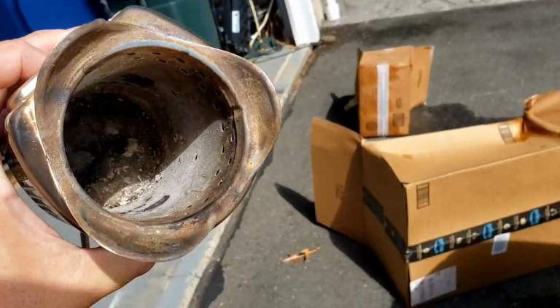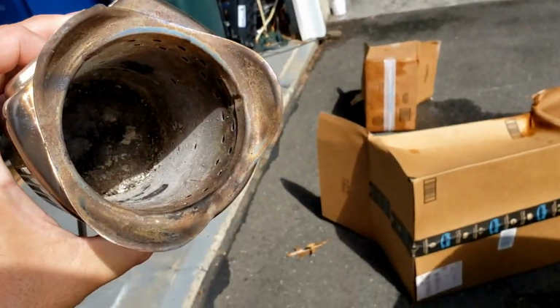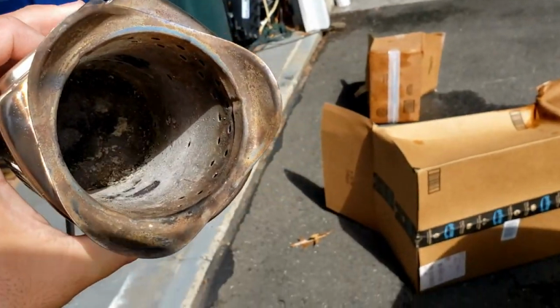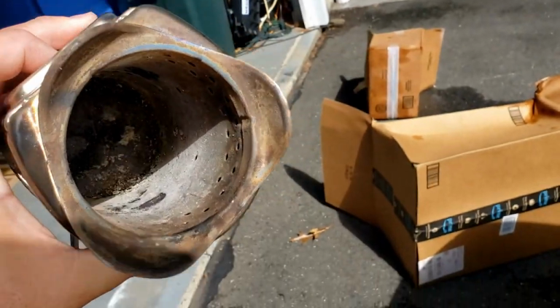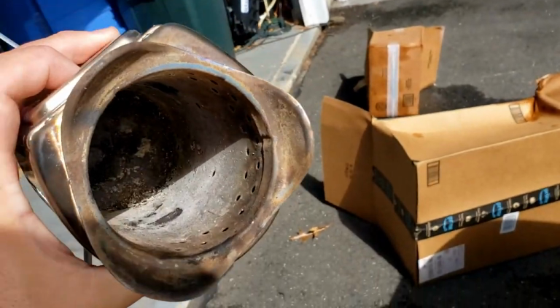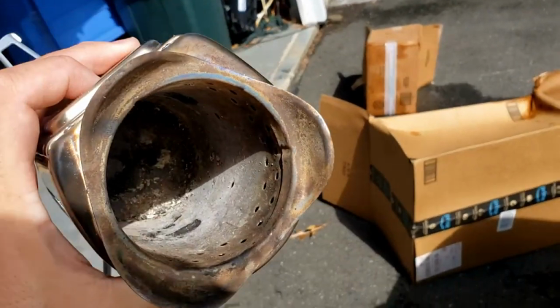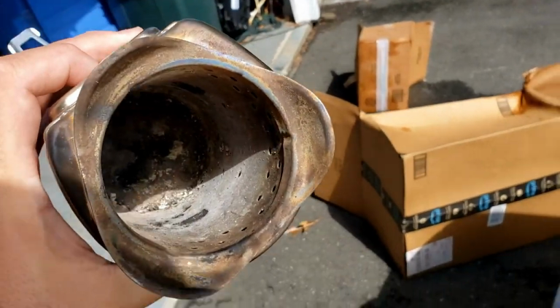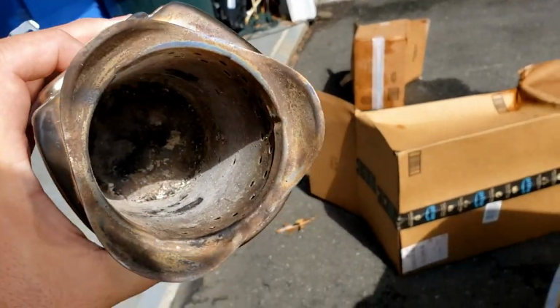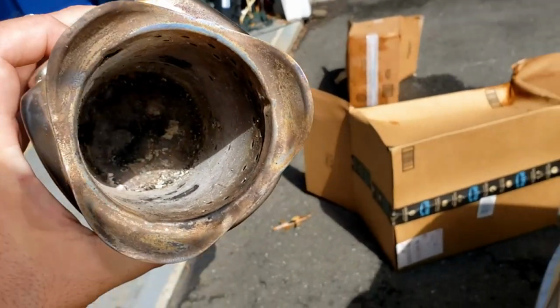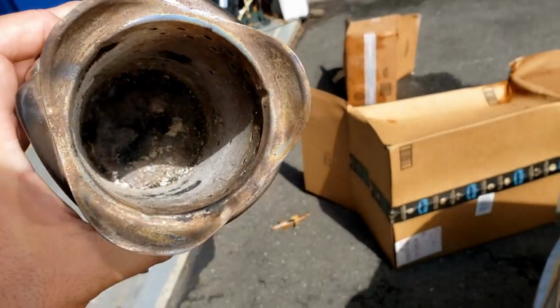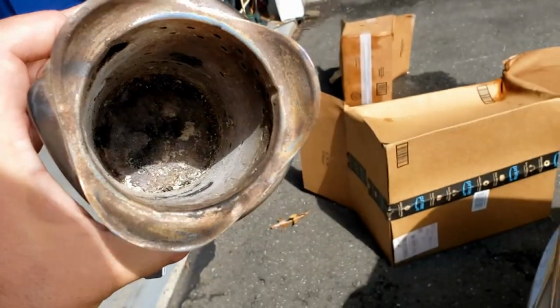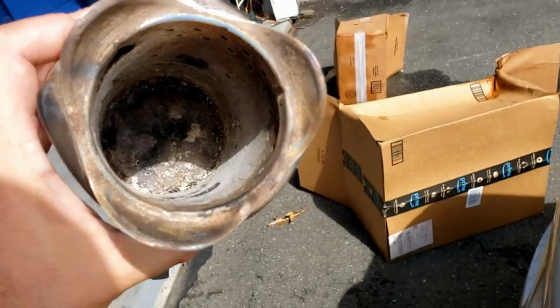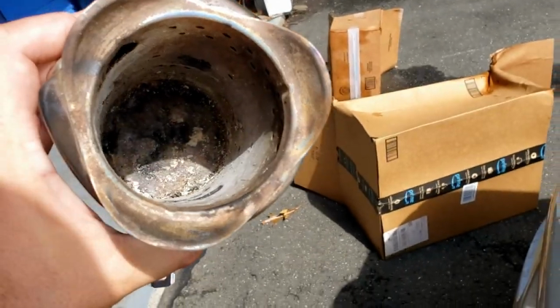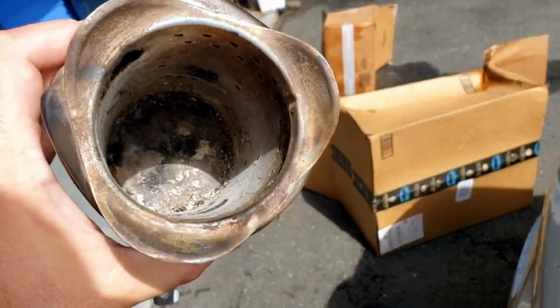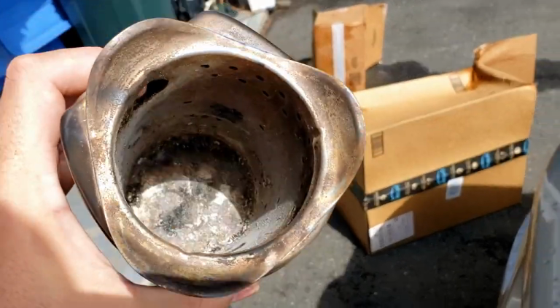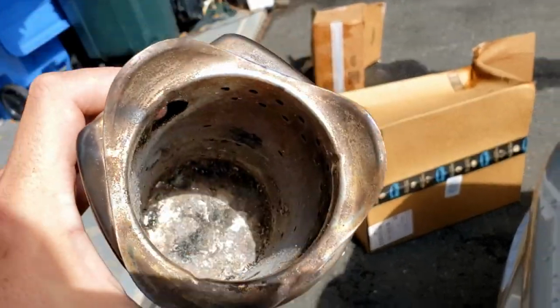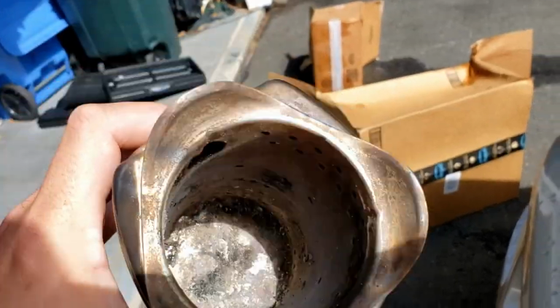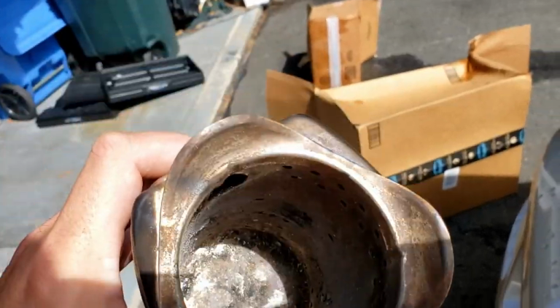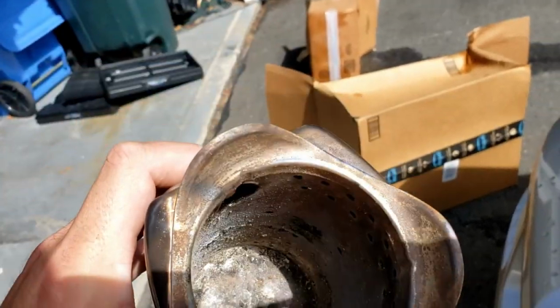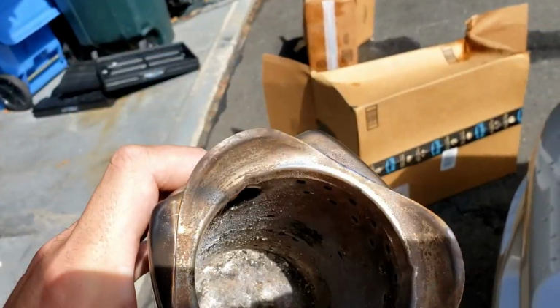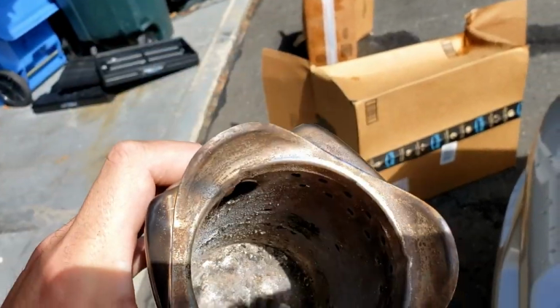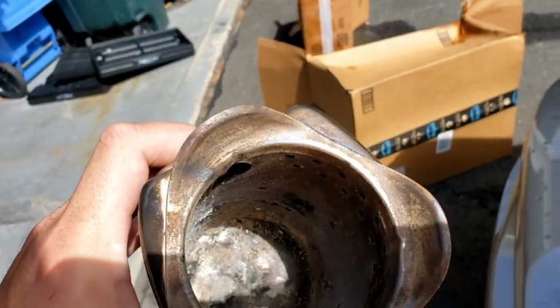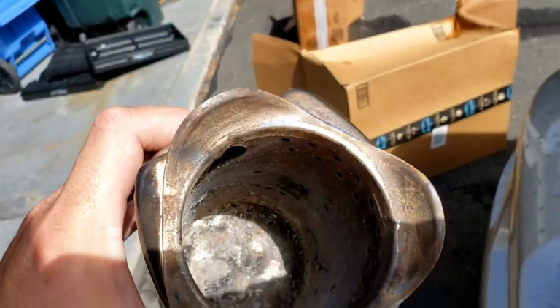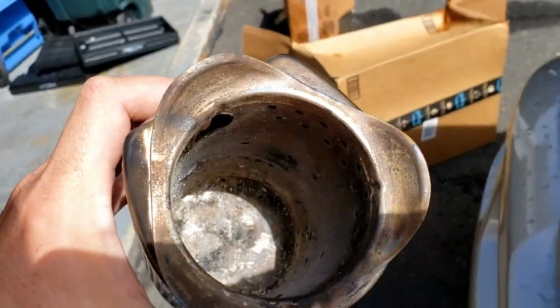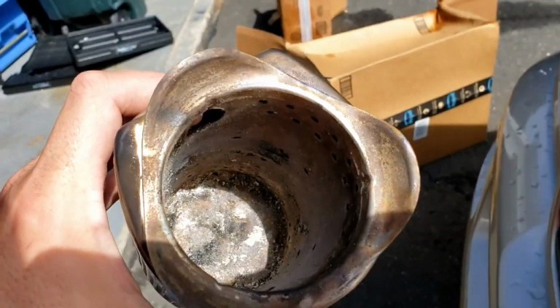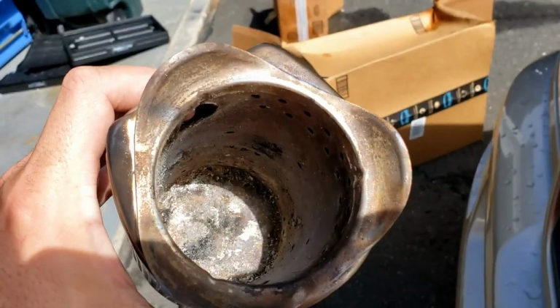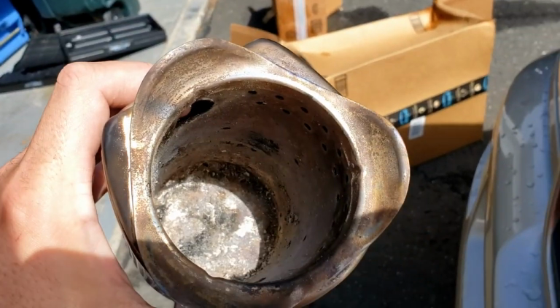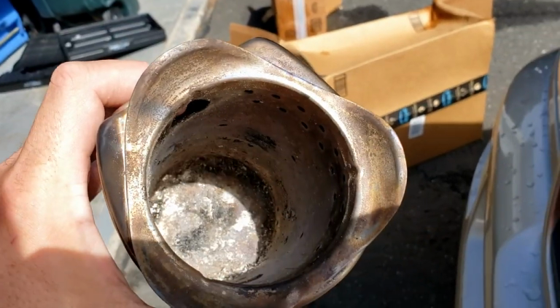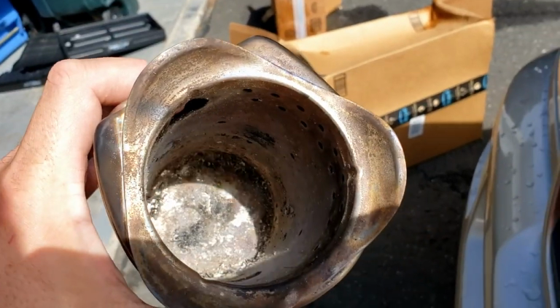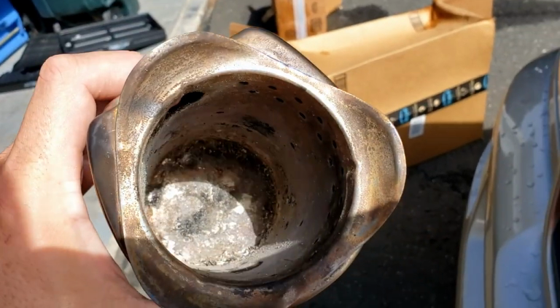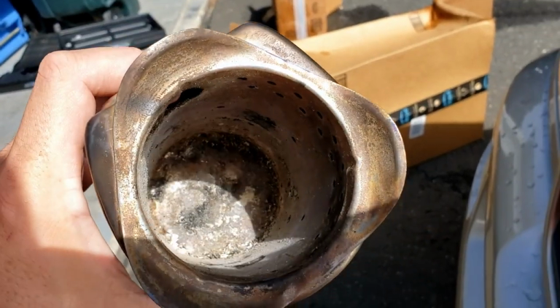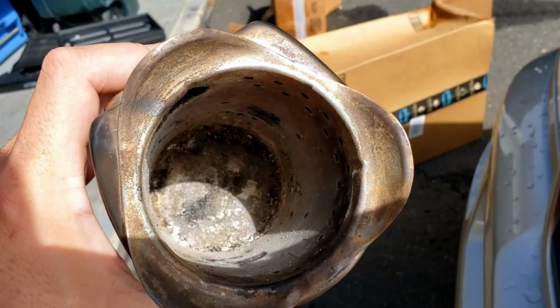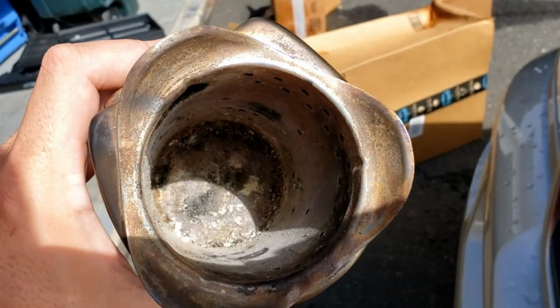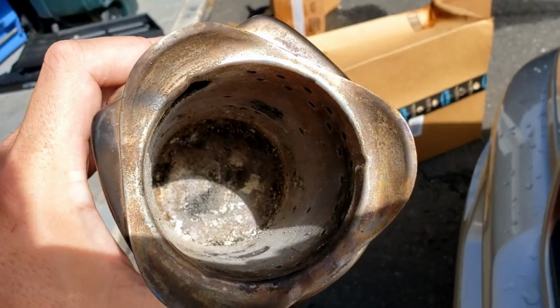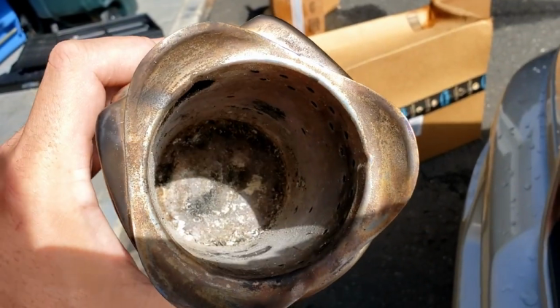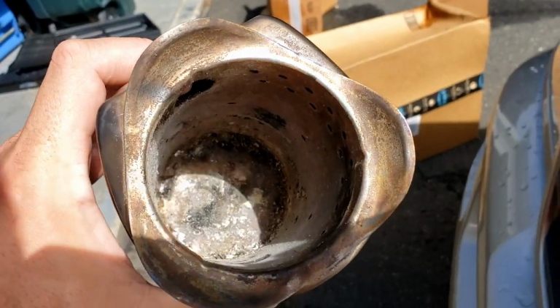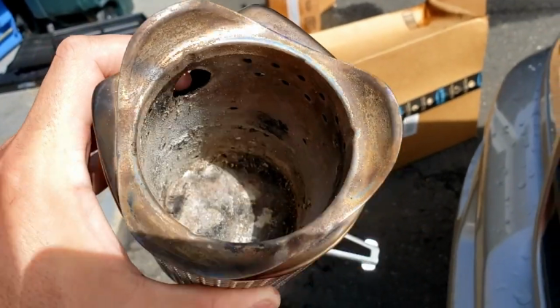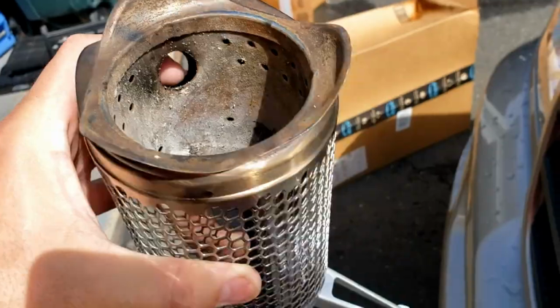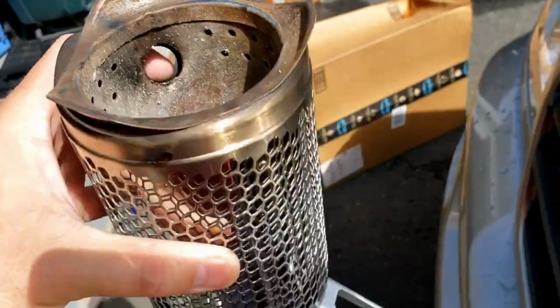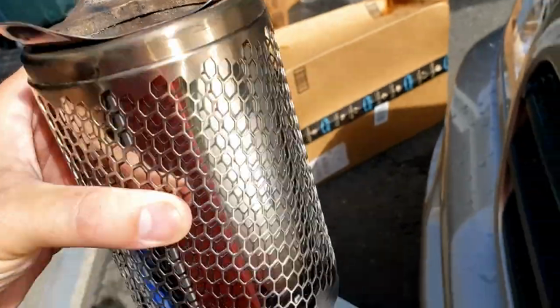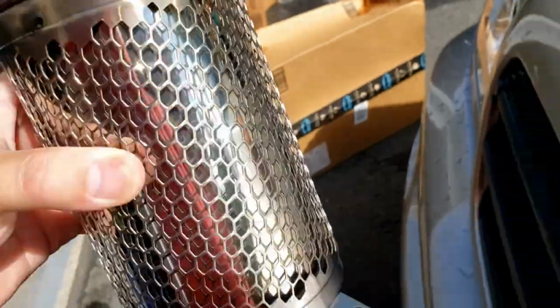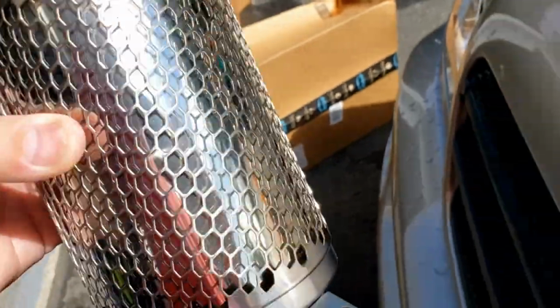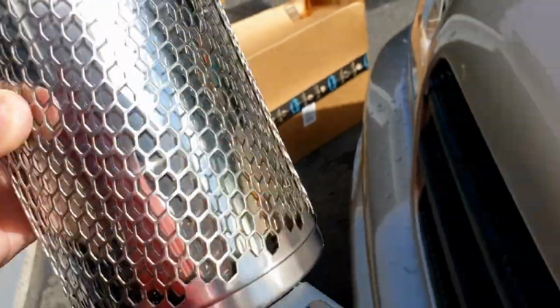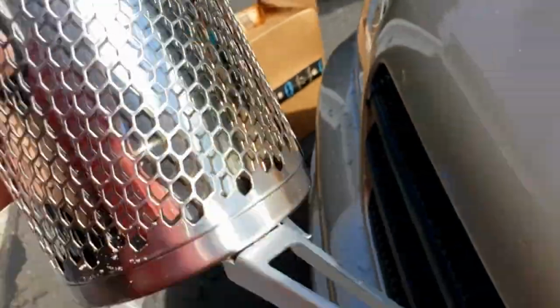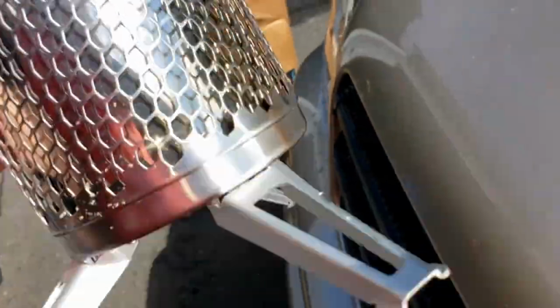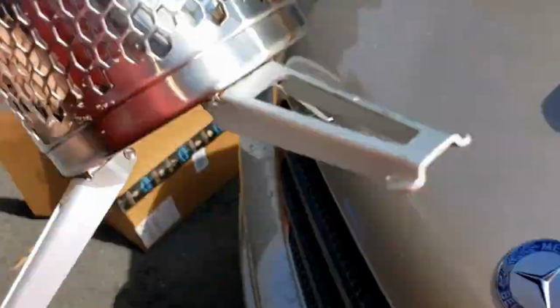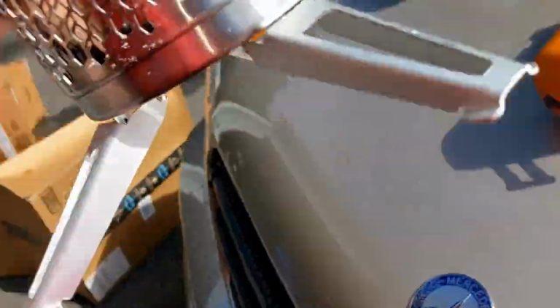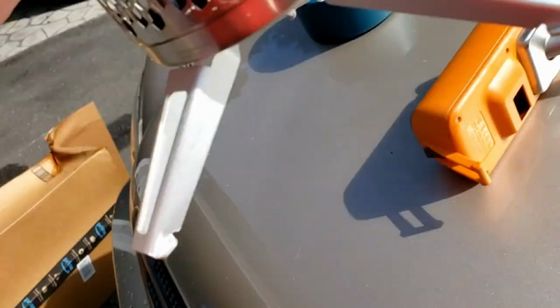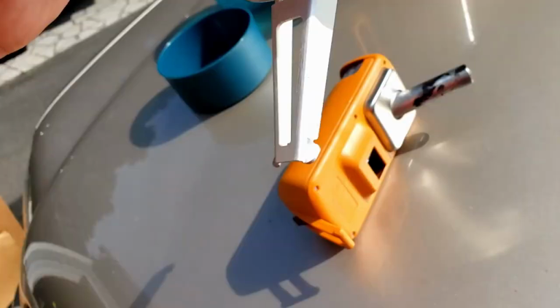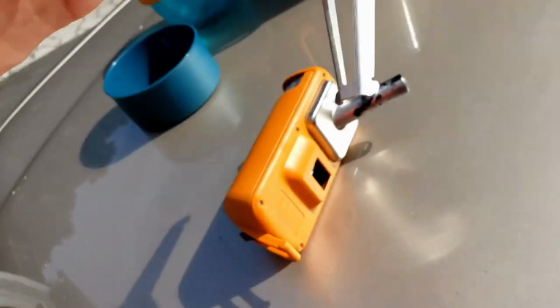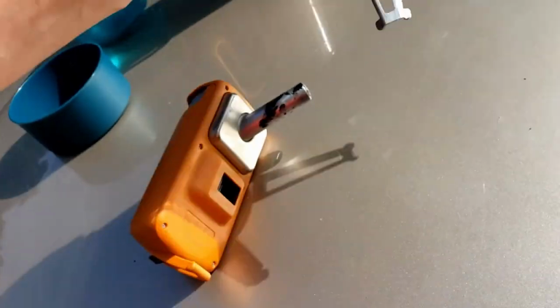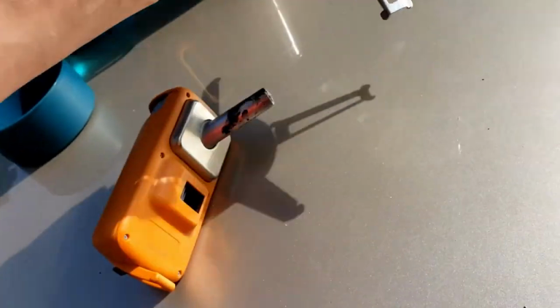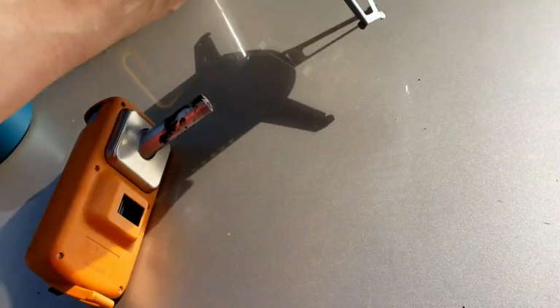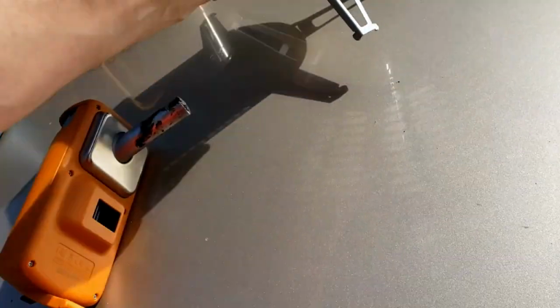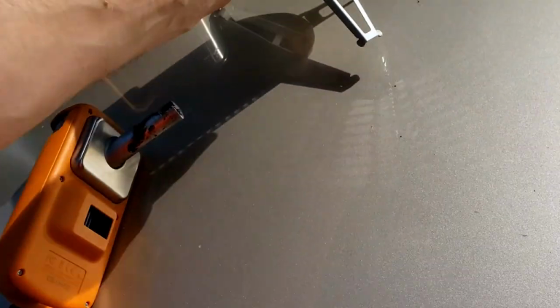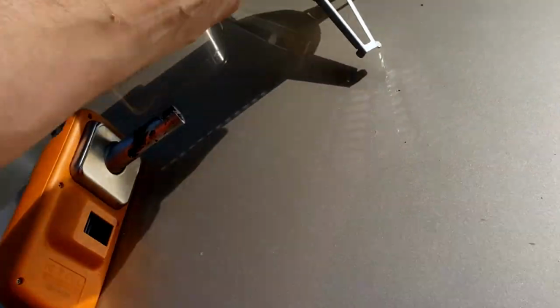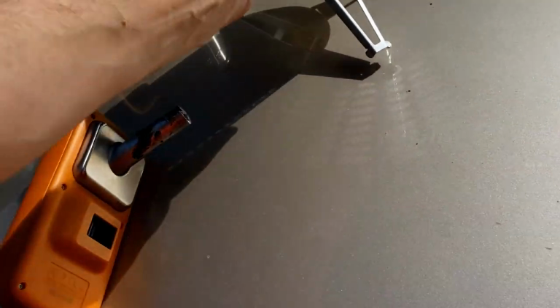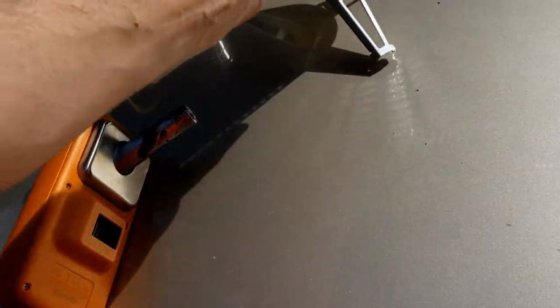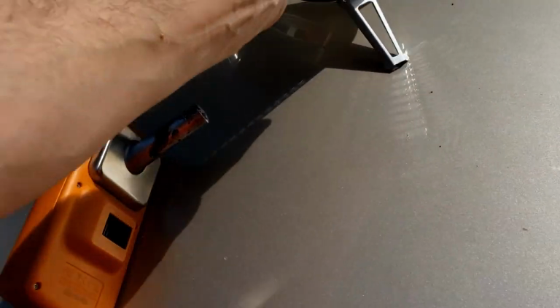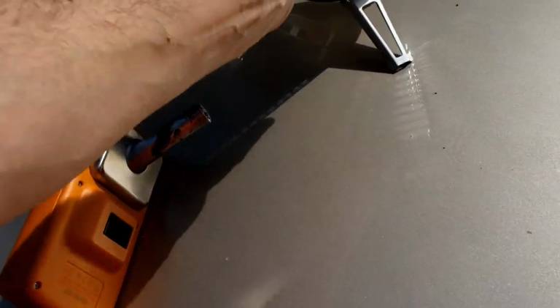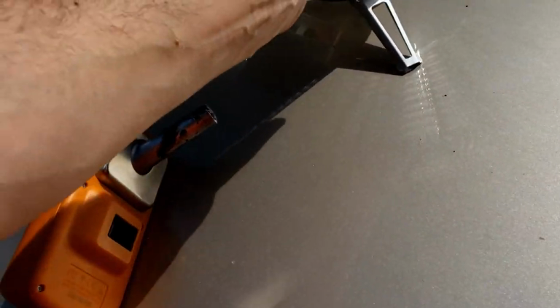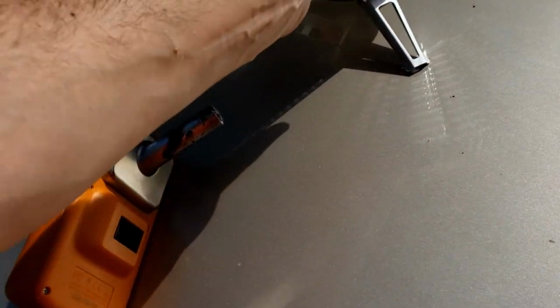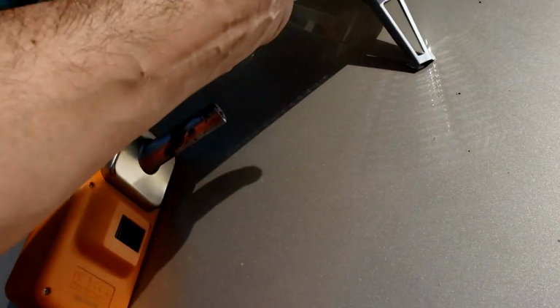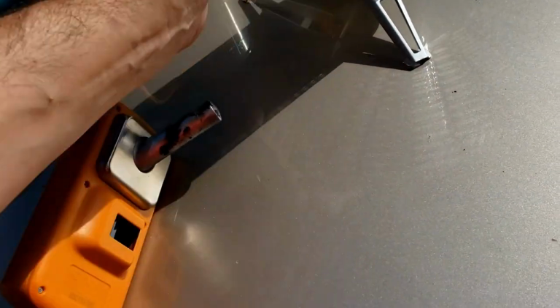Looking inside, all we ended up with was a few ashes, we dumped those out, and obviously we're not going to clean that part out.